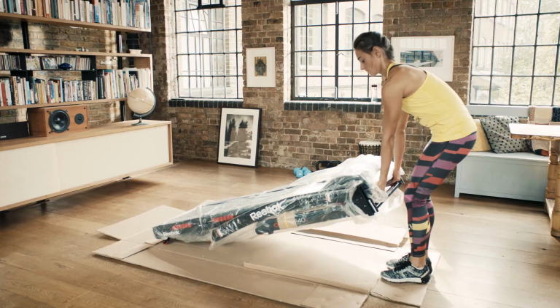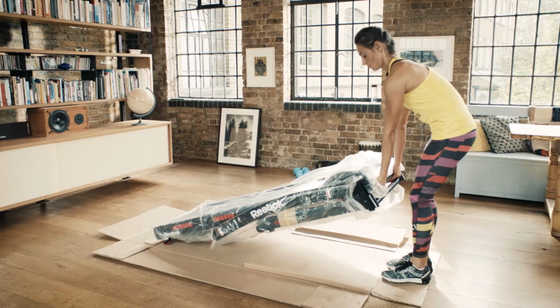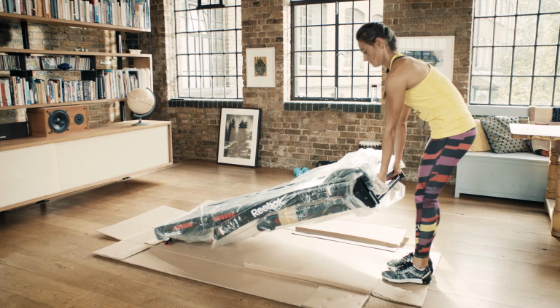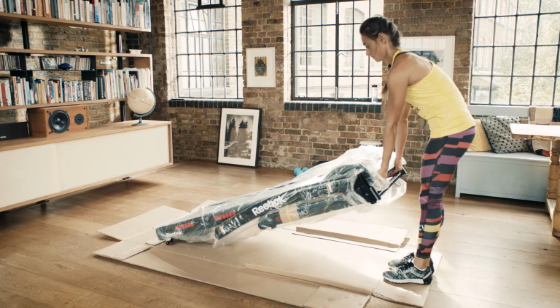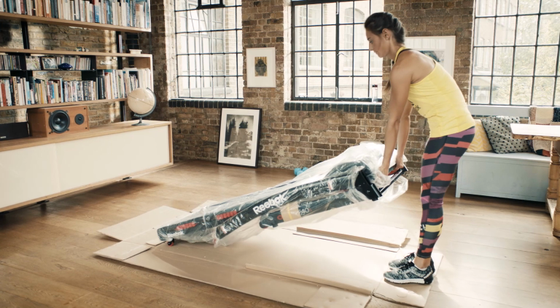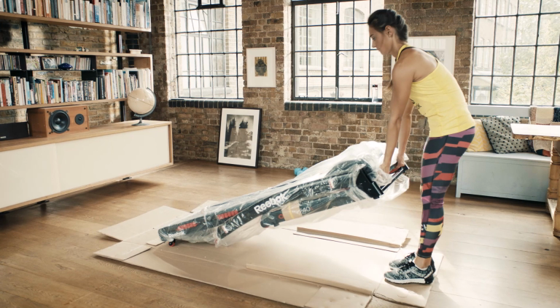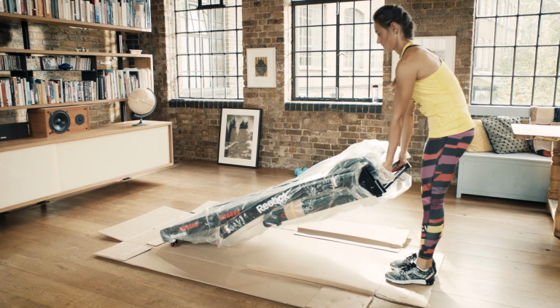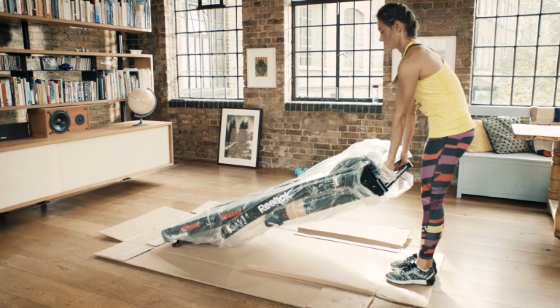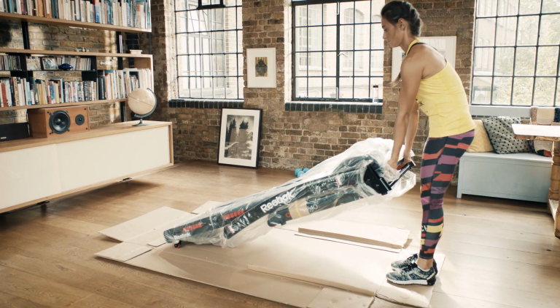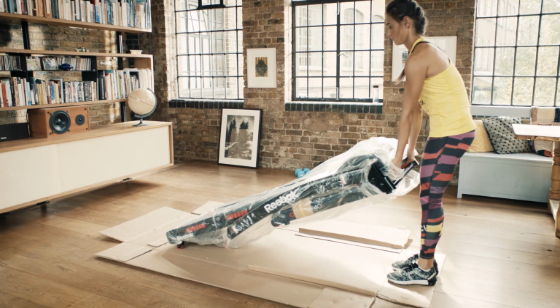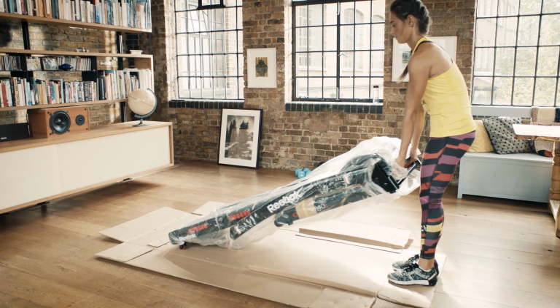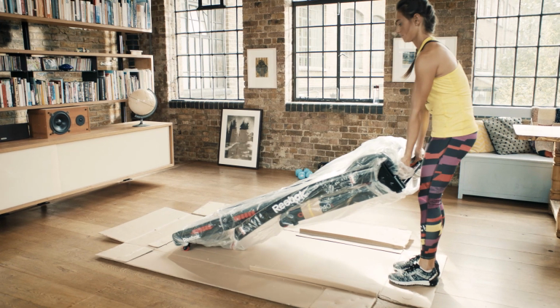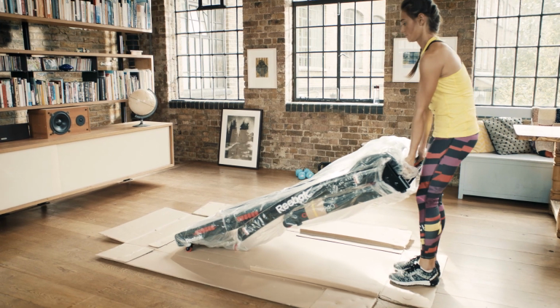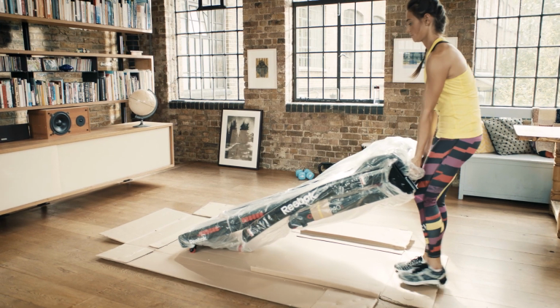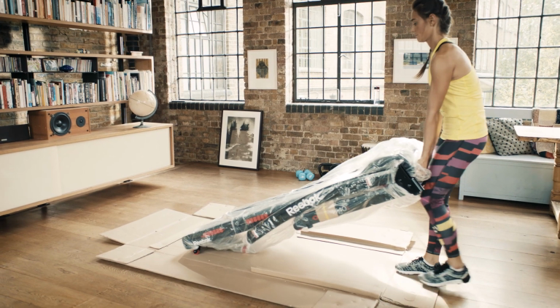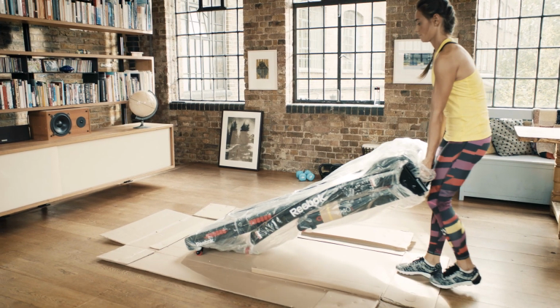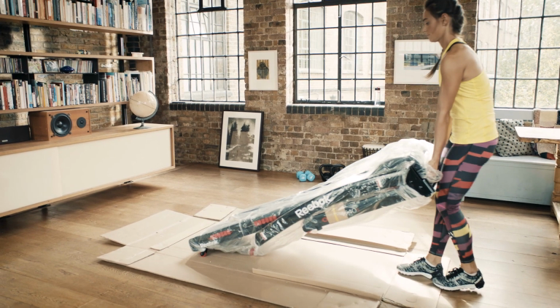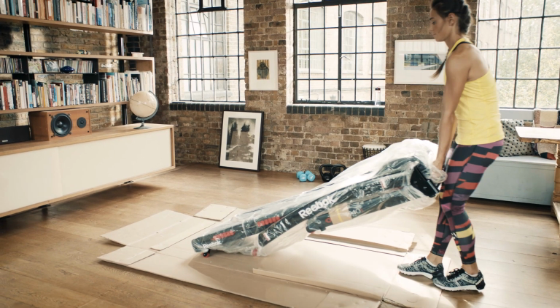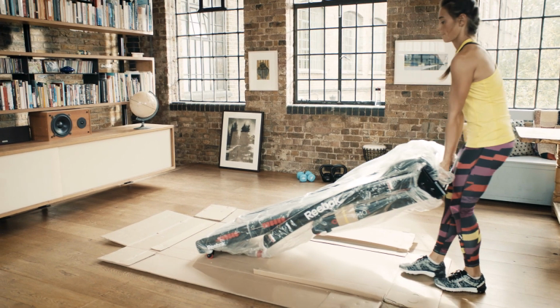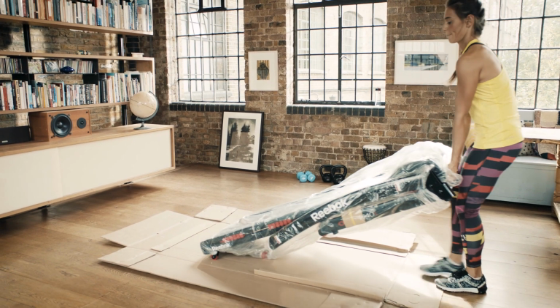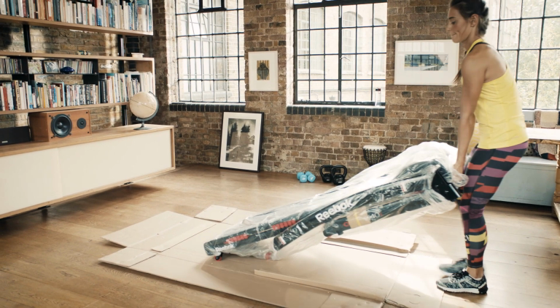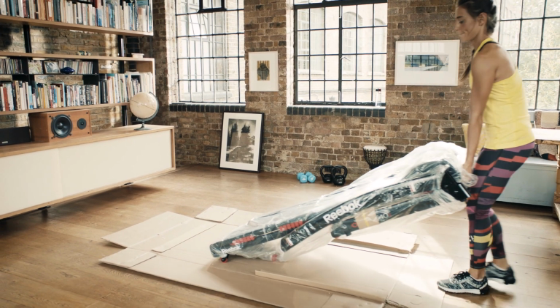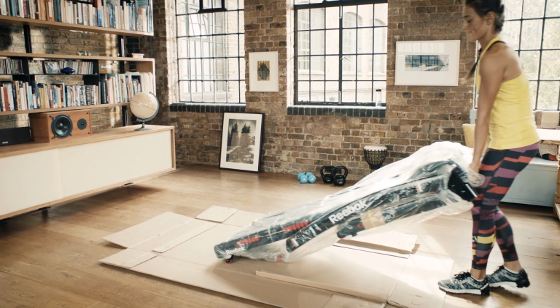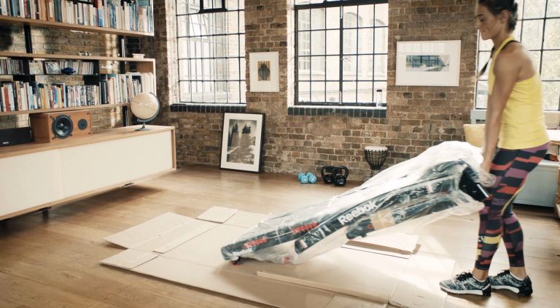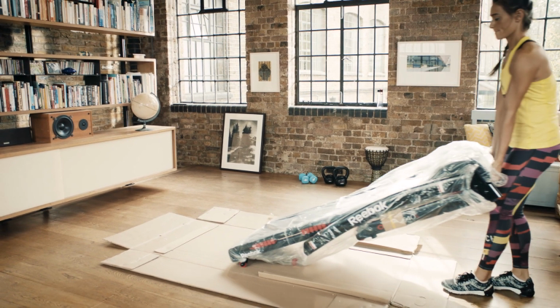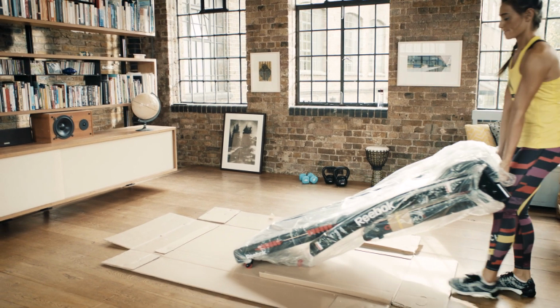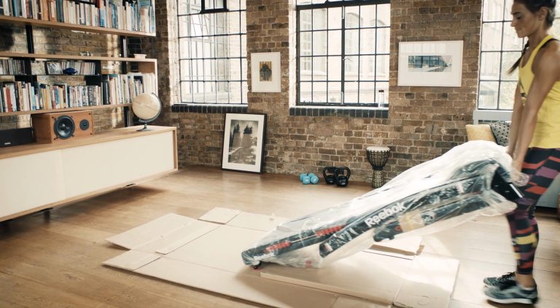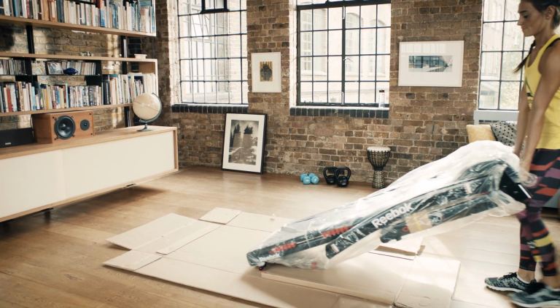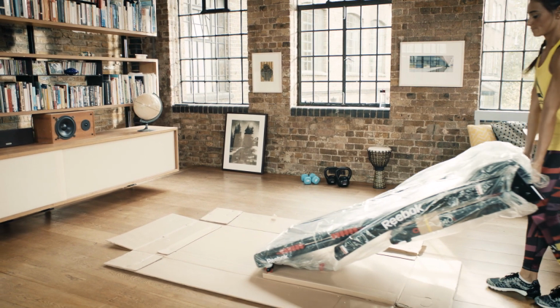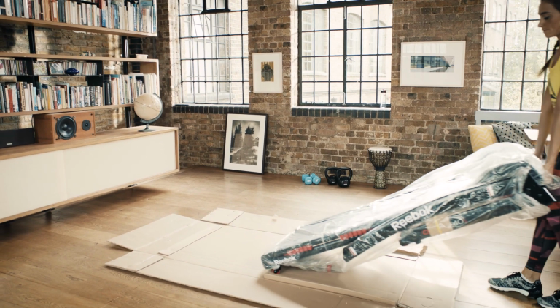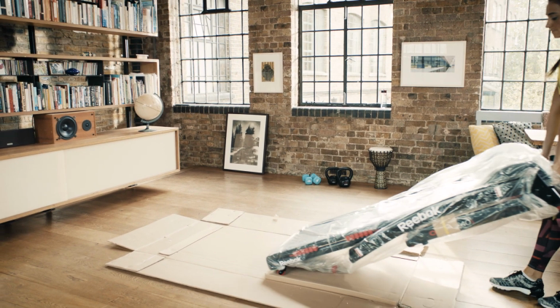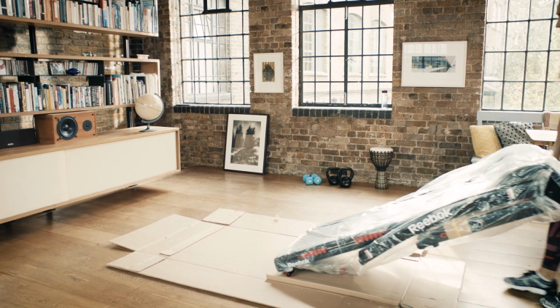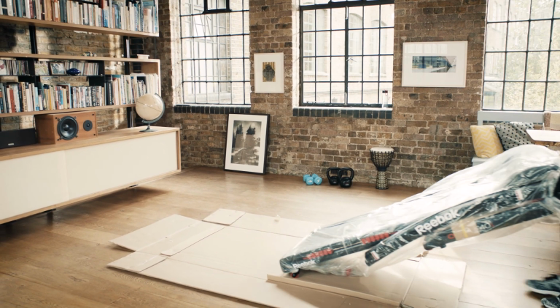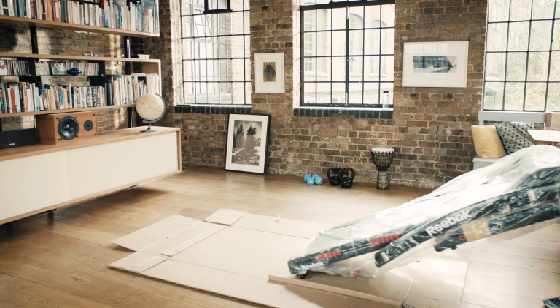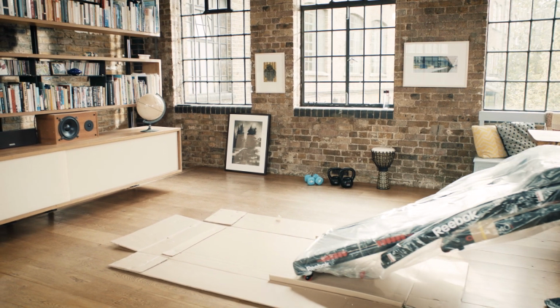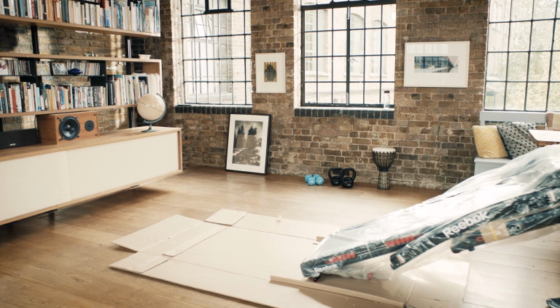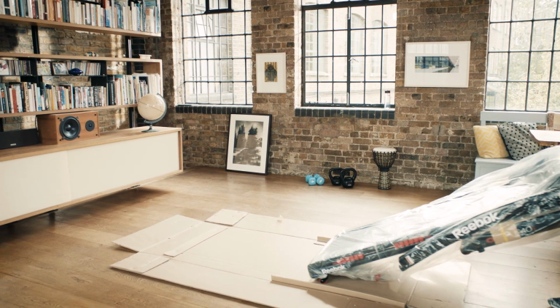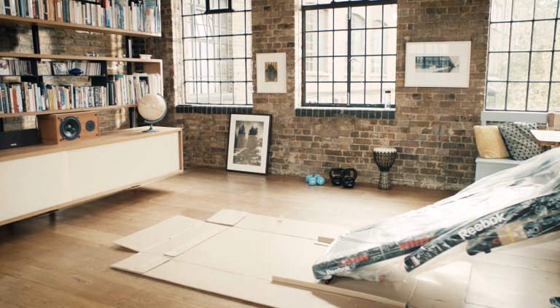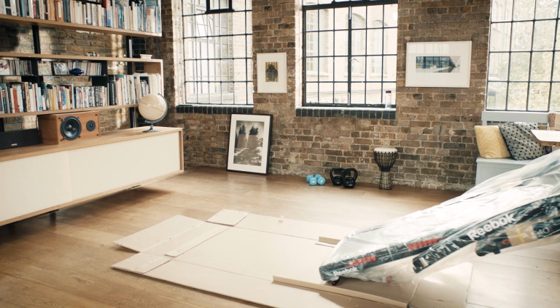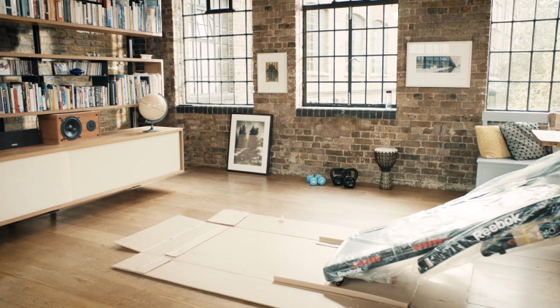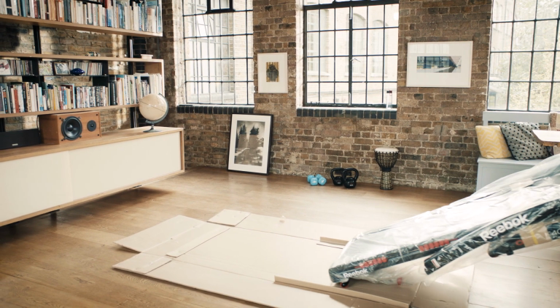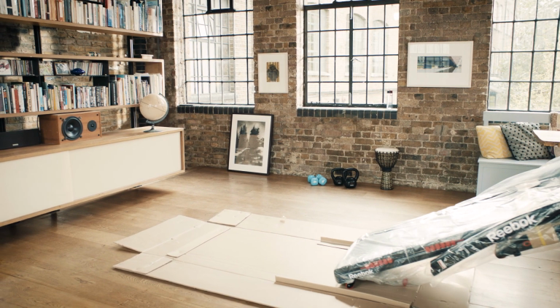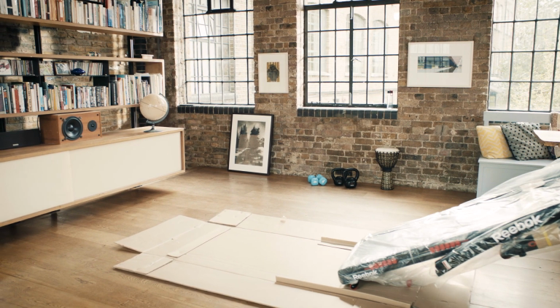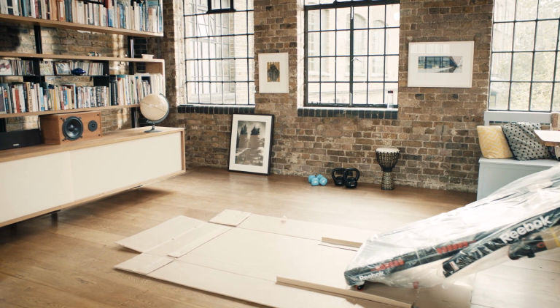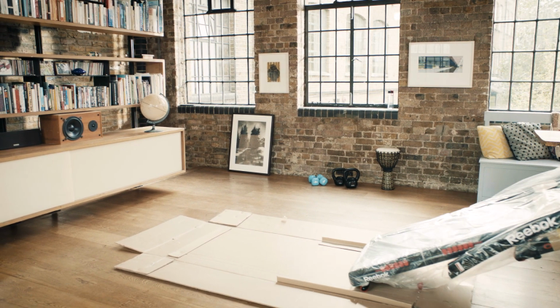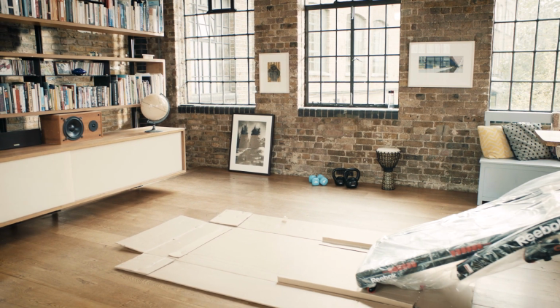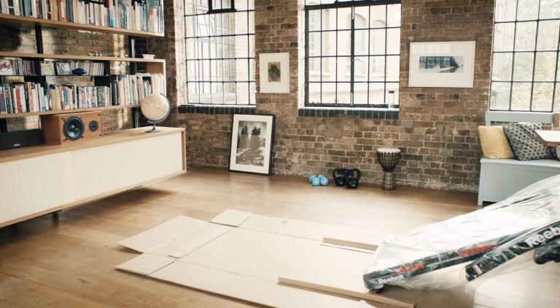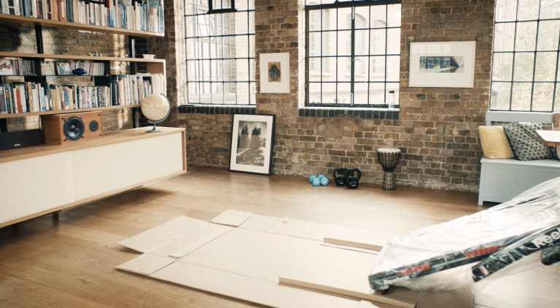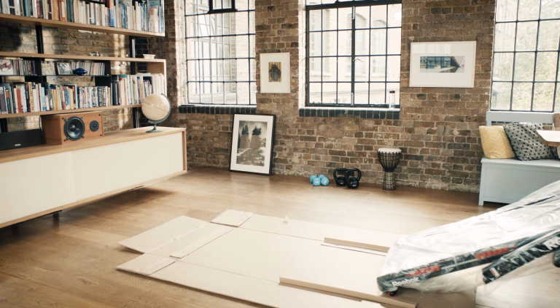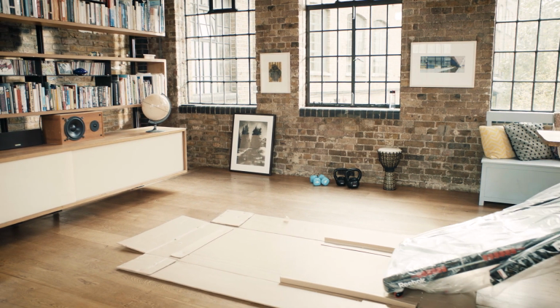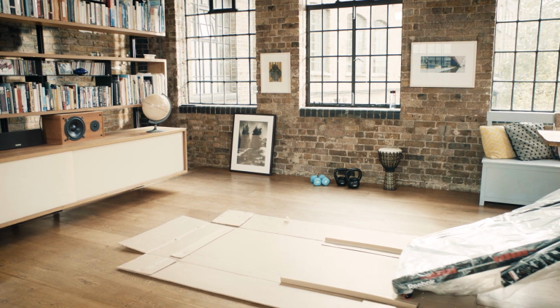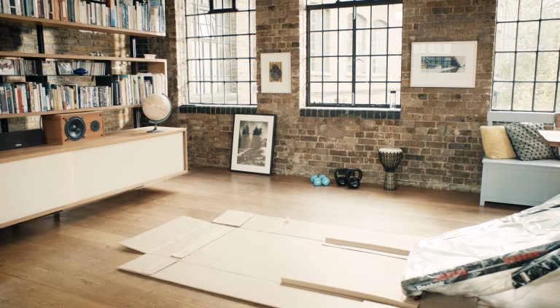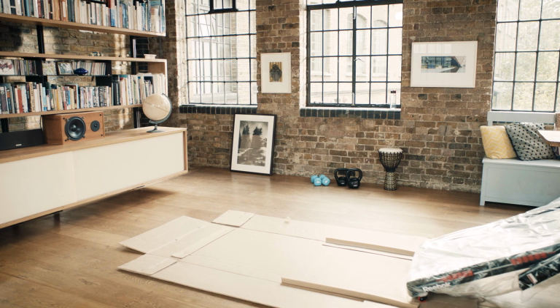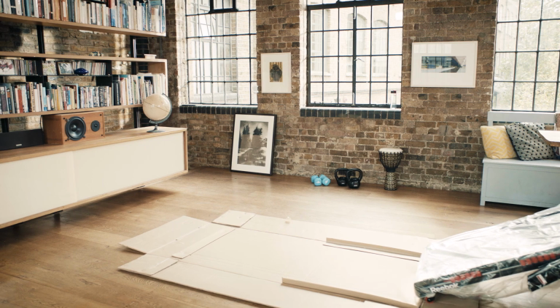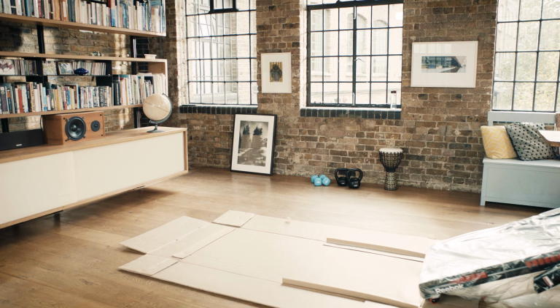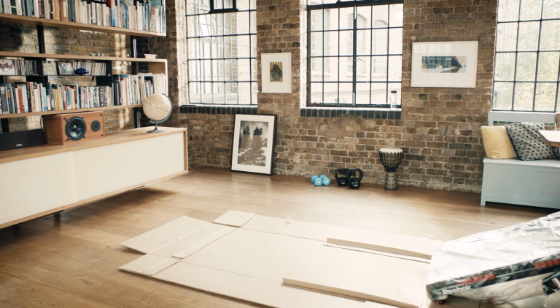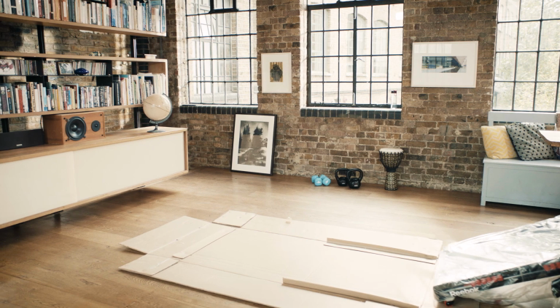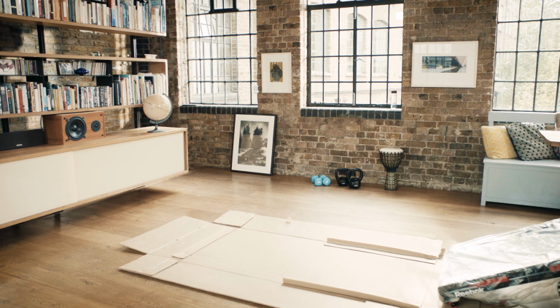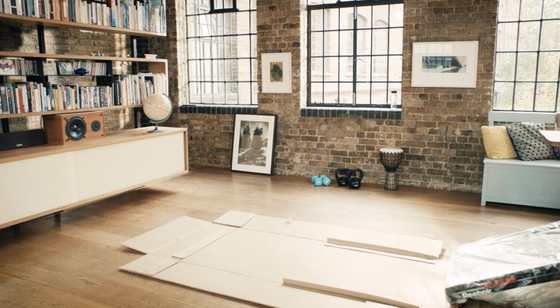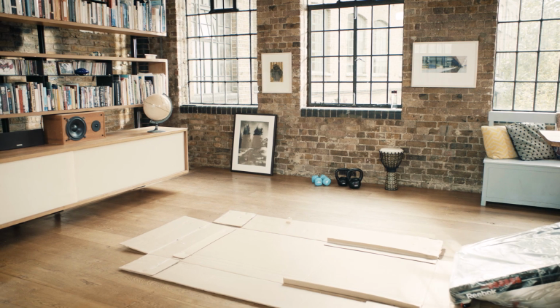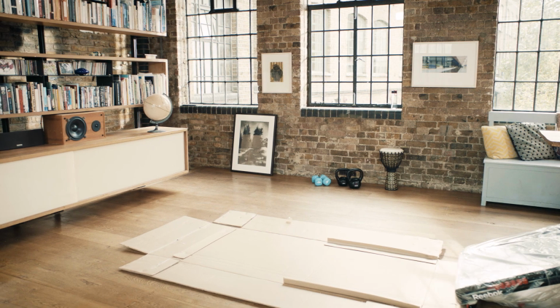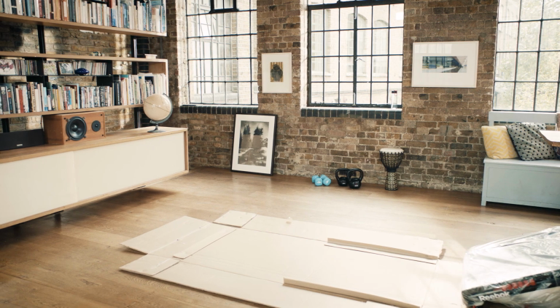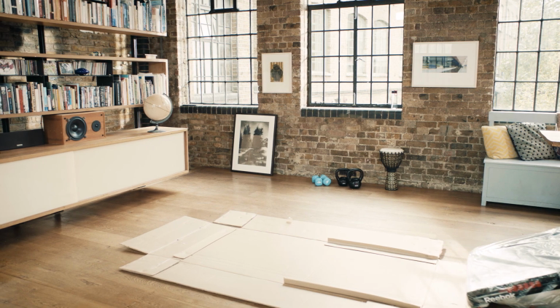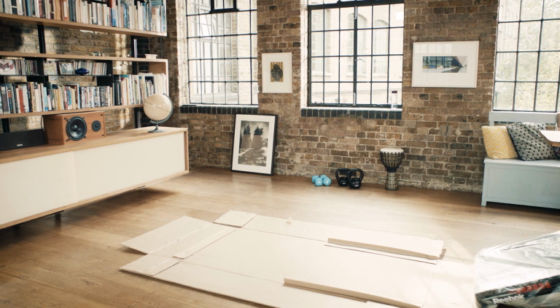Lastly, carefully lift the GT40S treadmill base from one end, tilt it towards you, and wheel it outside the box.